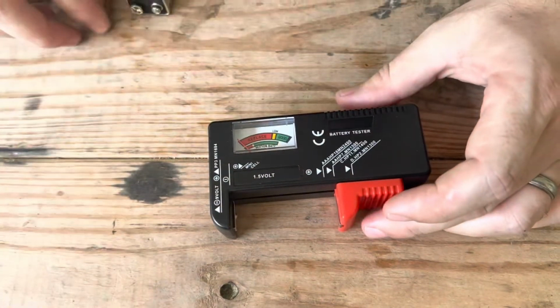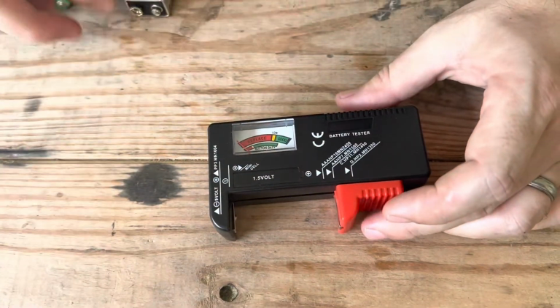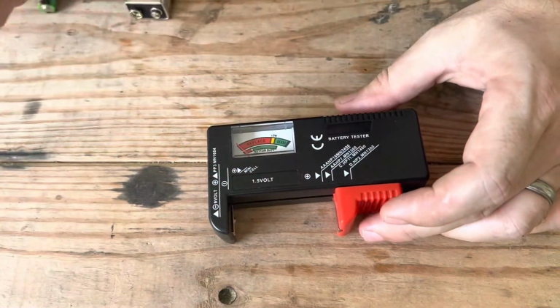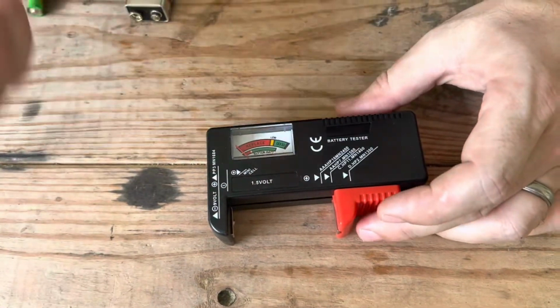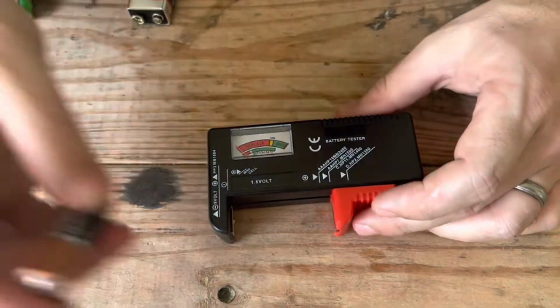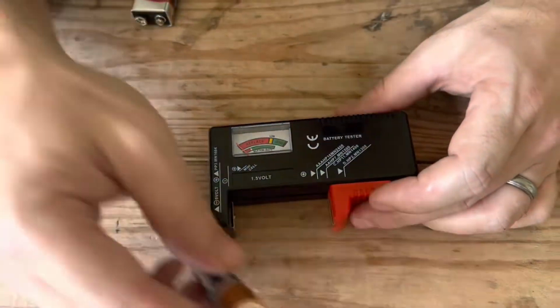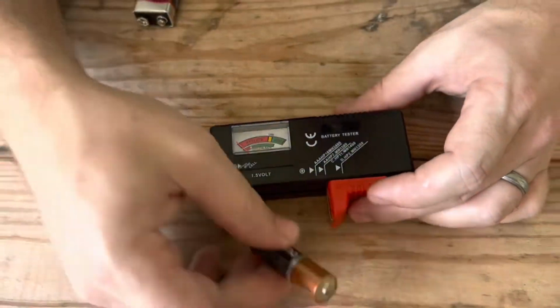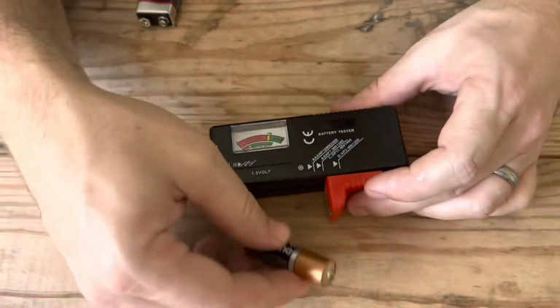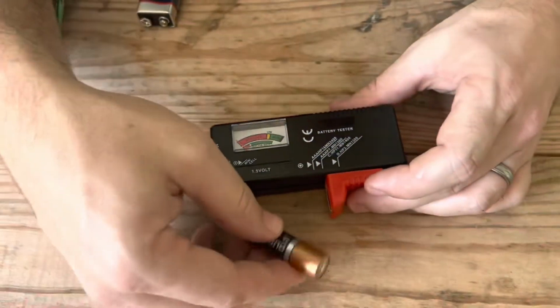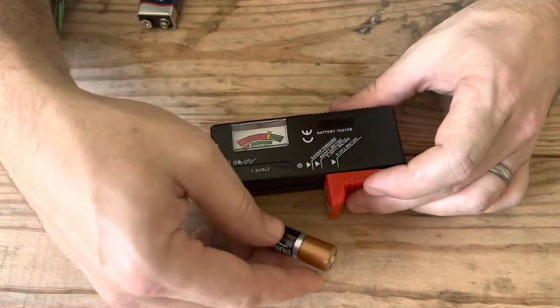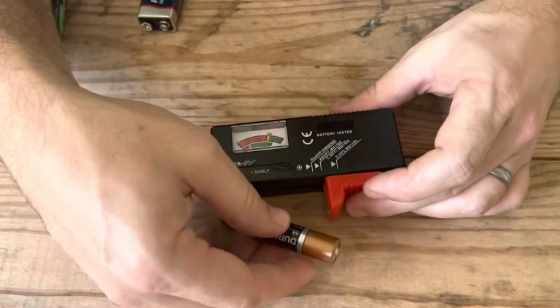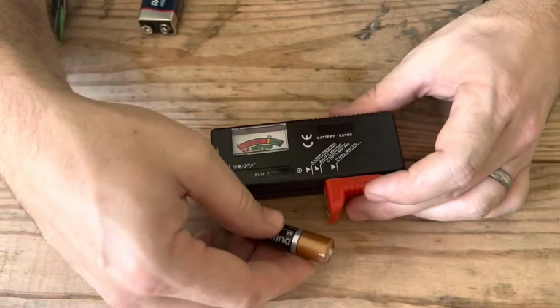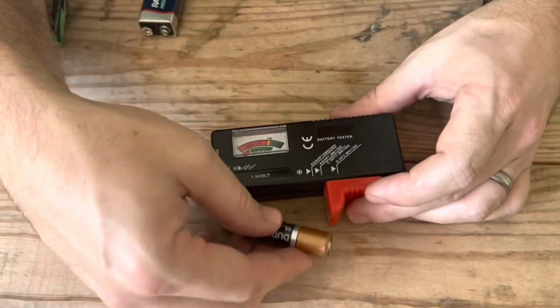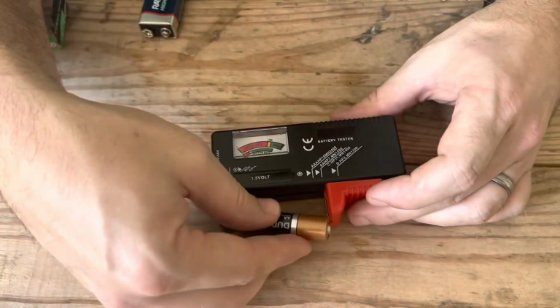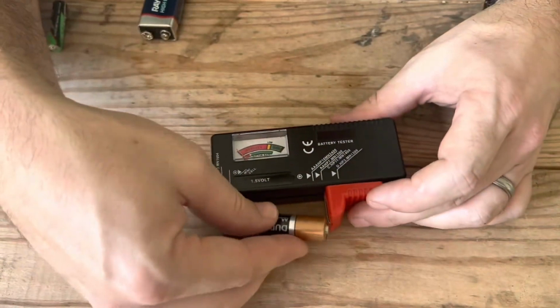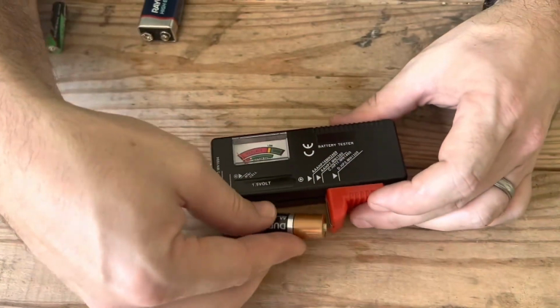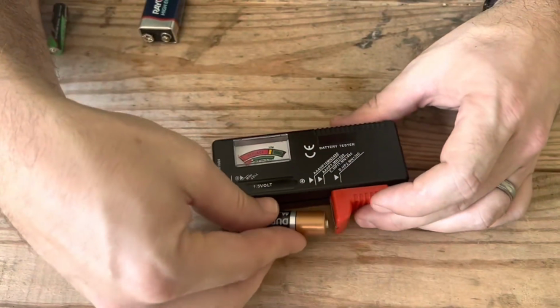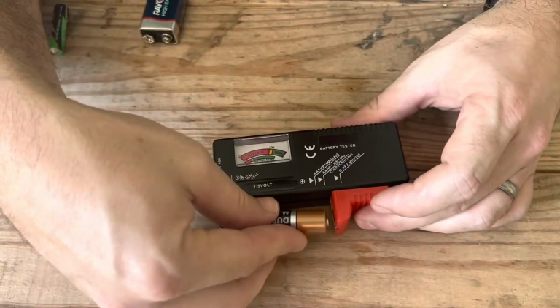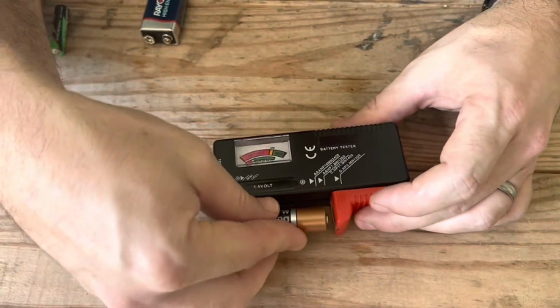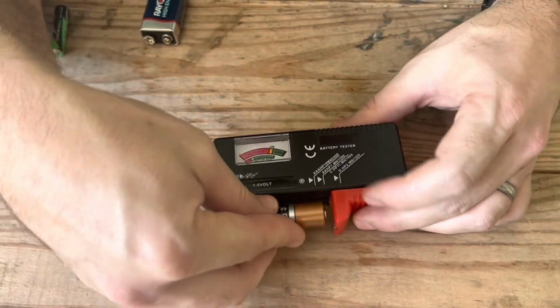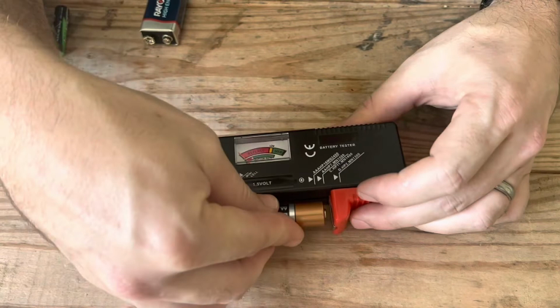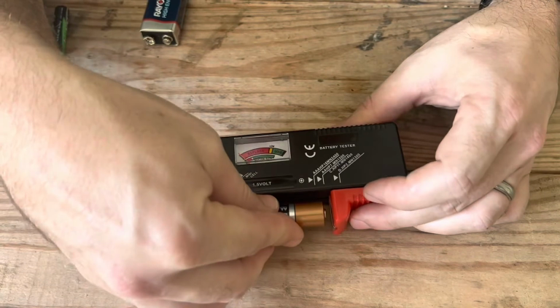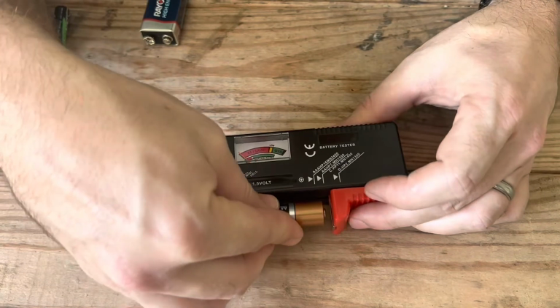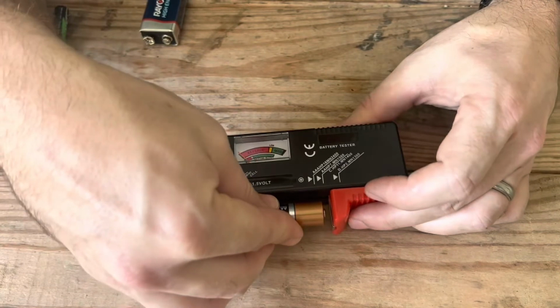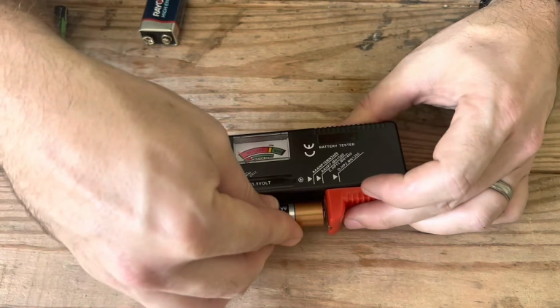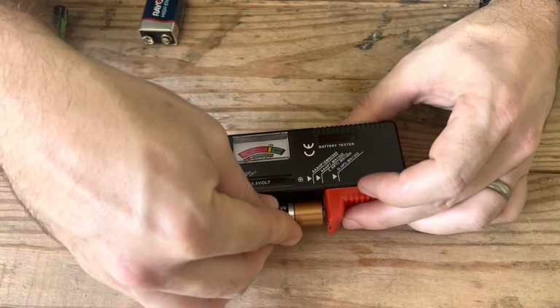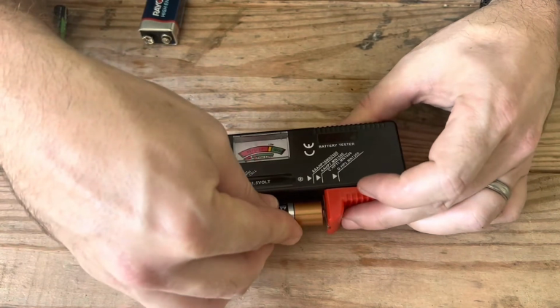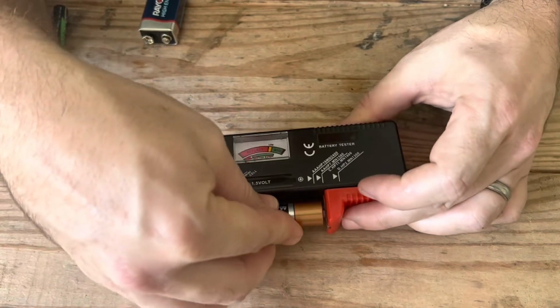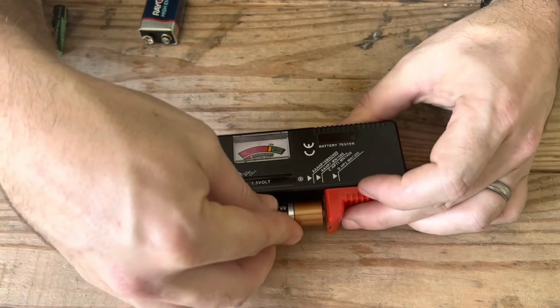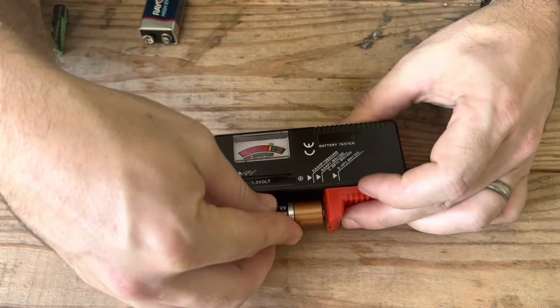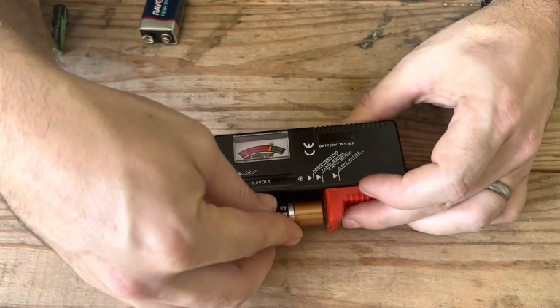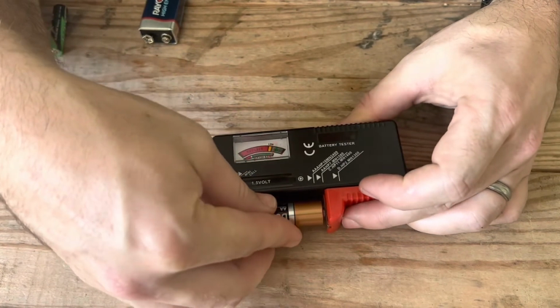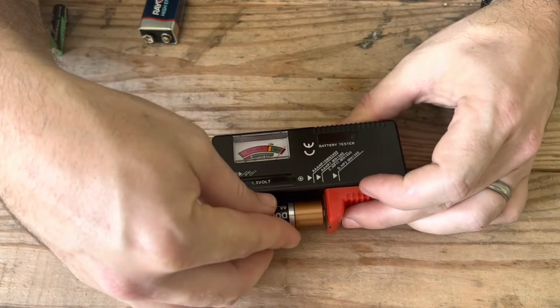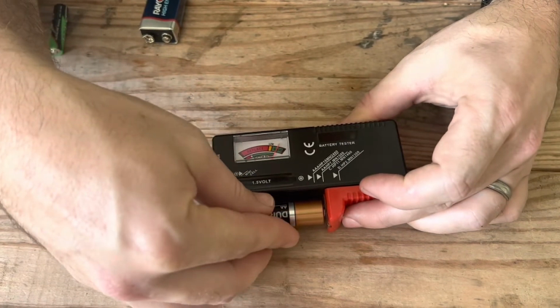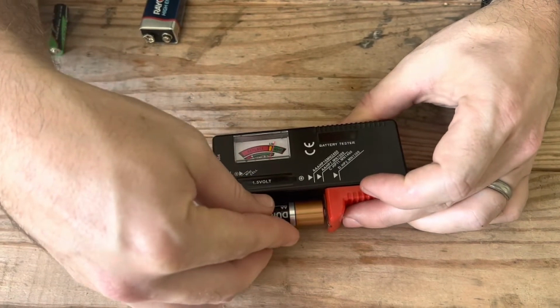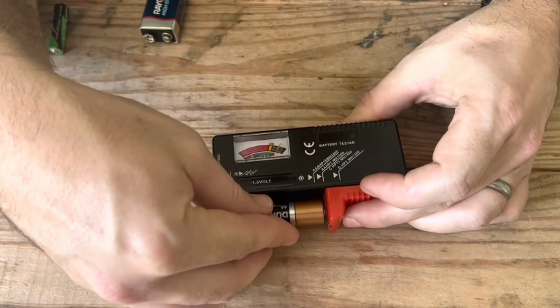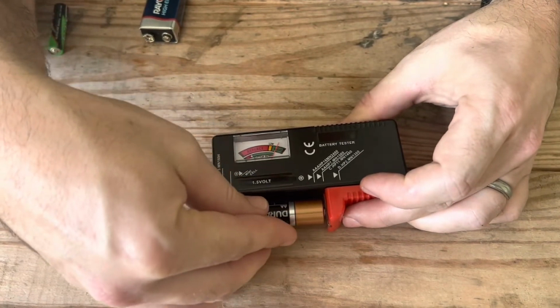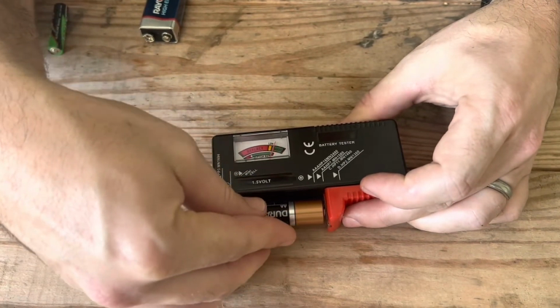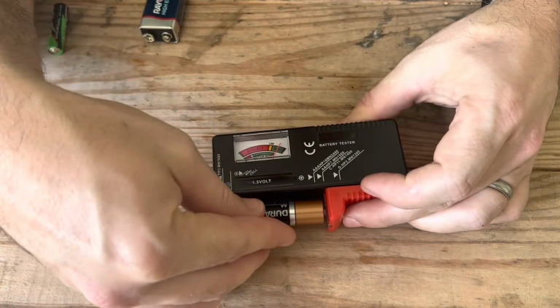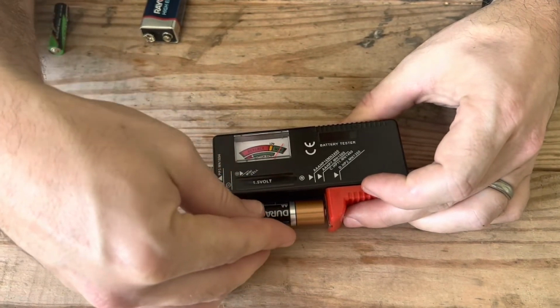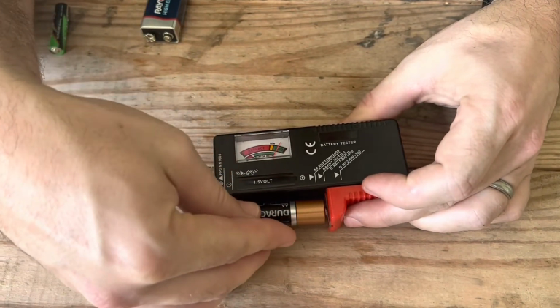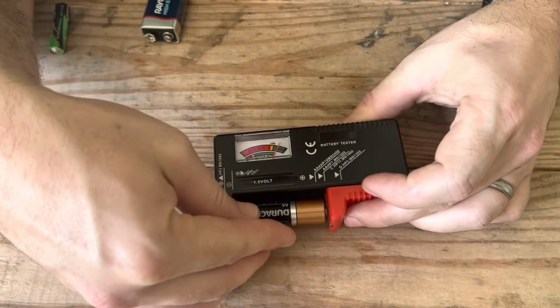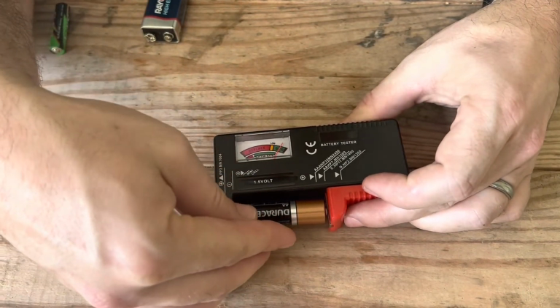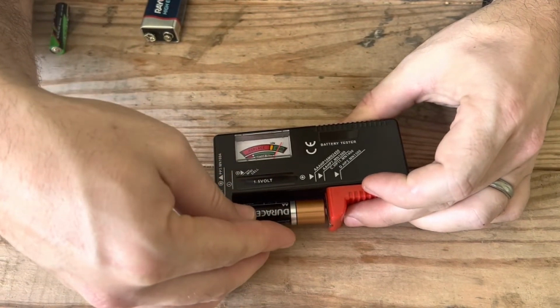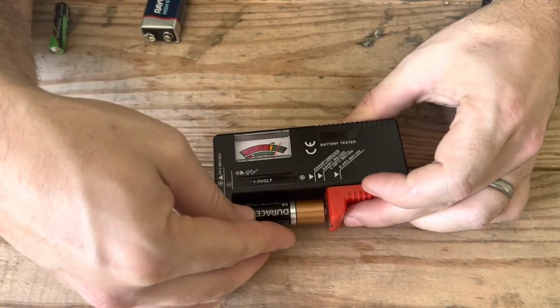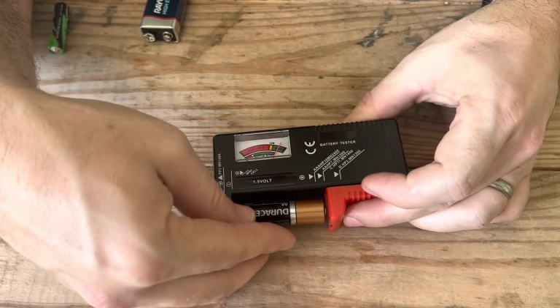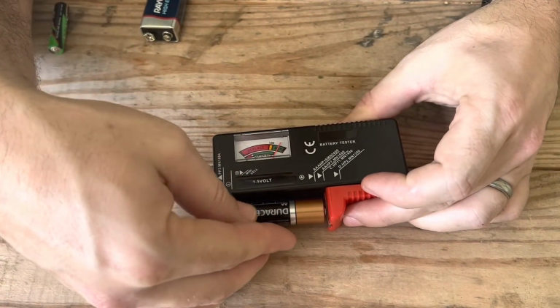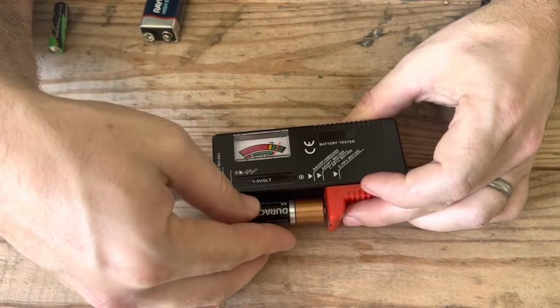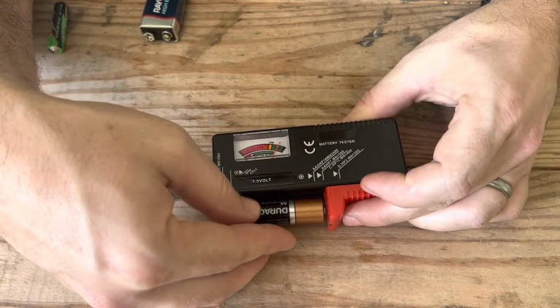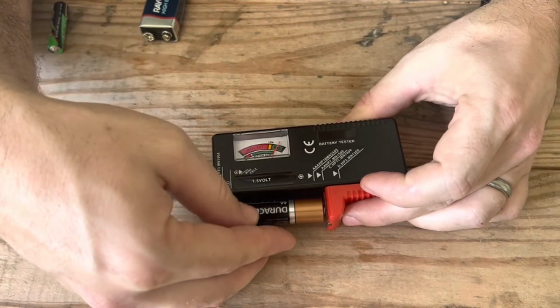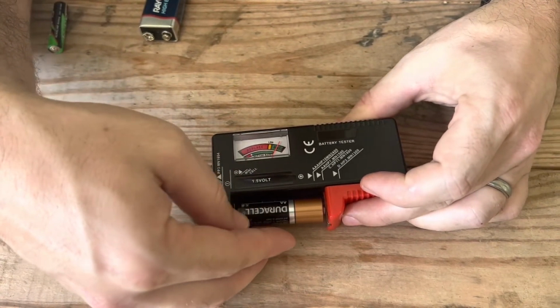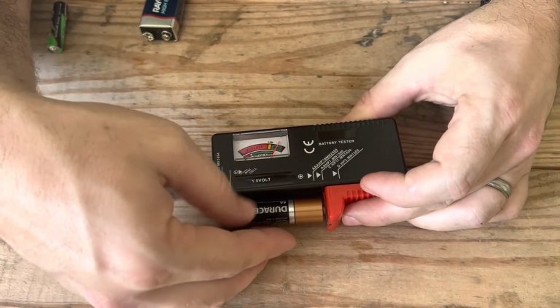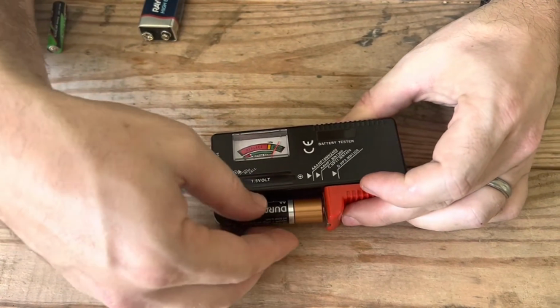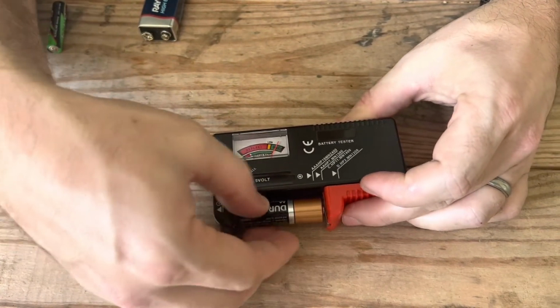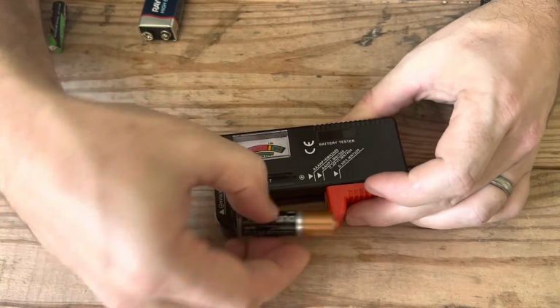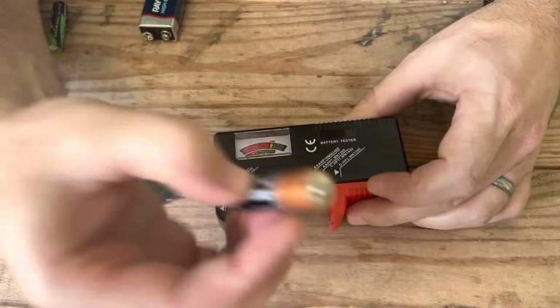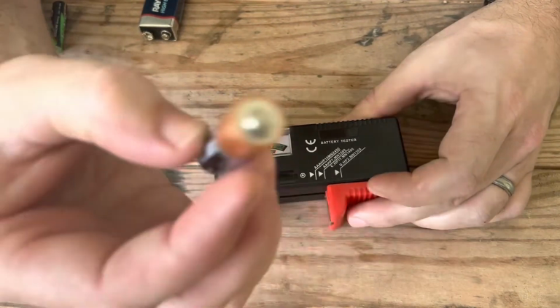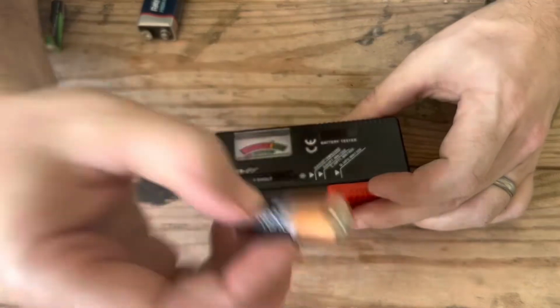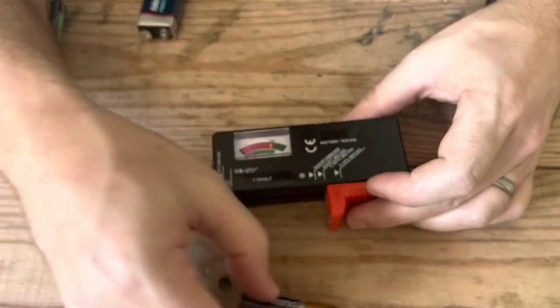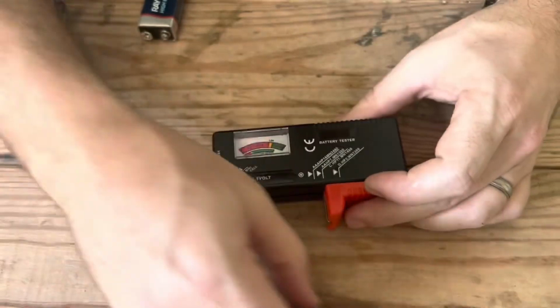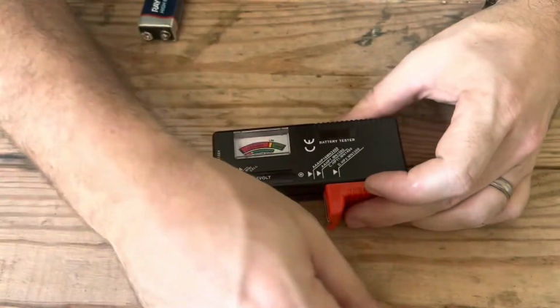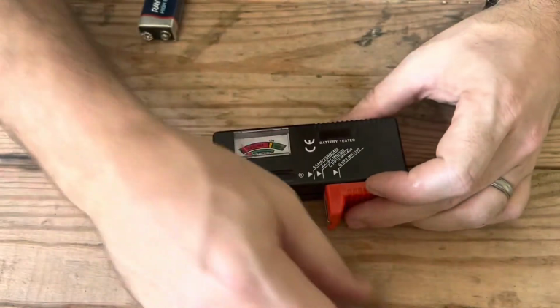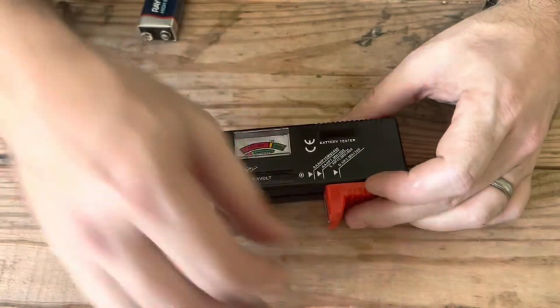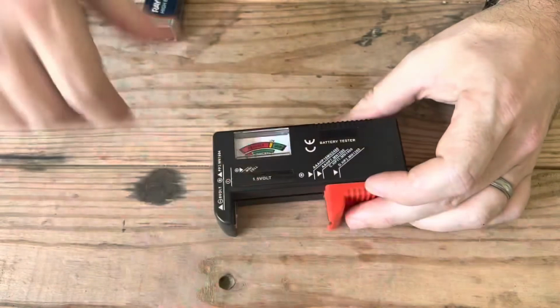Then we've got a different battery, another AA. We put it in and see it says good. So there we go — we know this one is in the good pile.